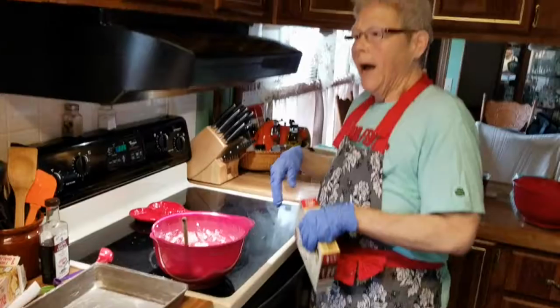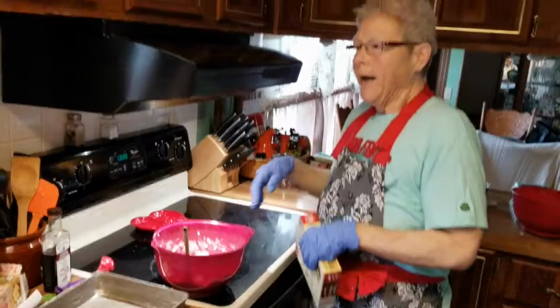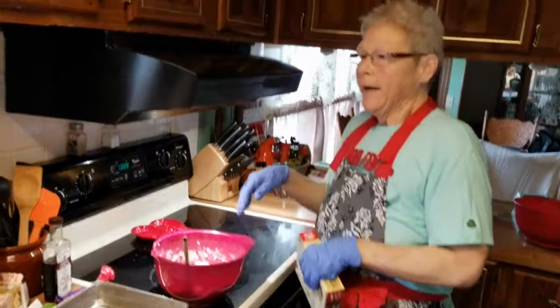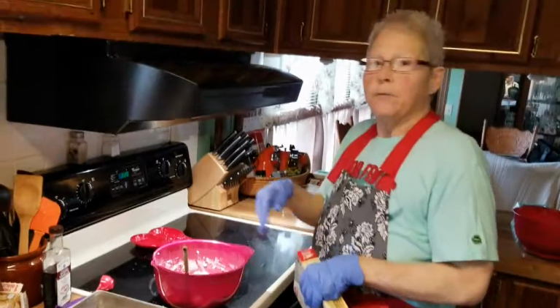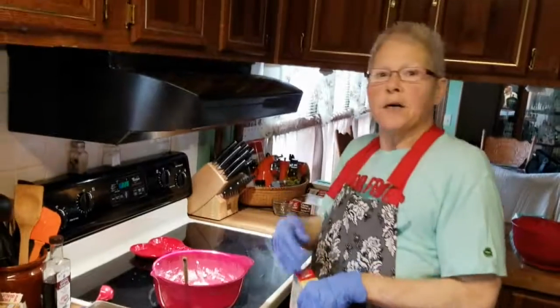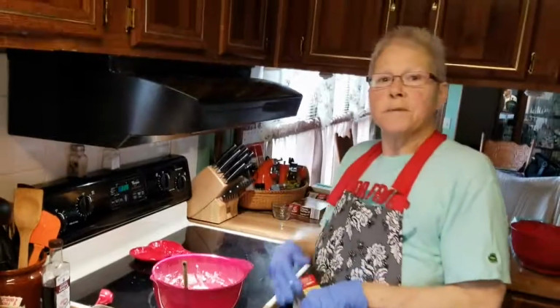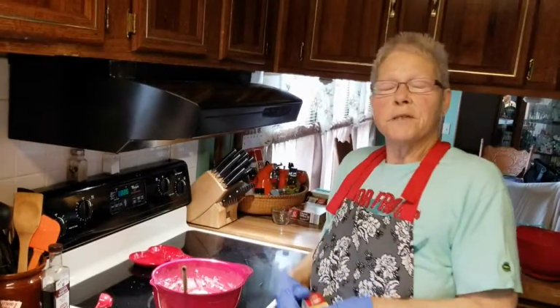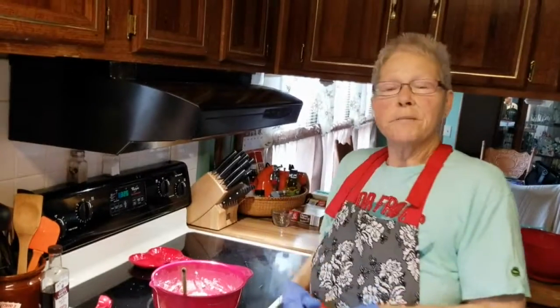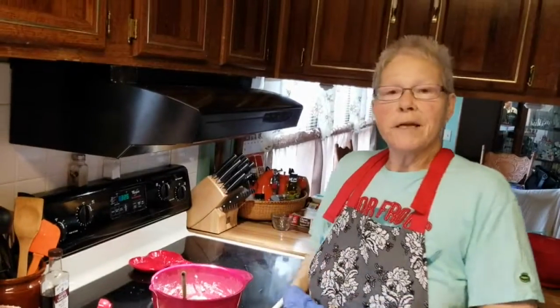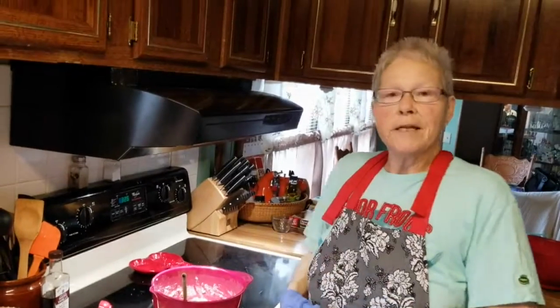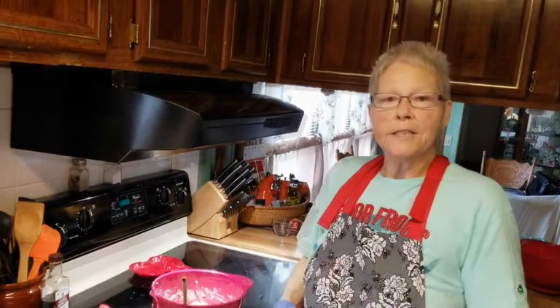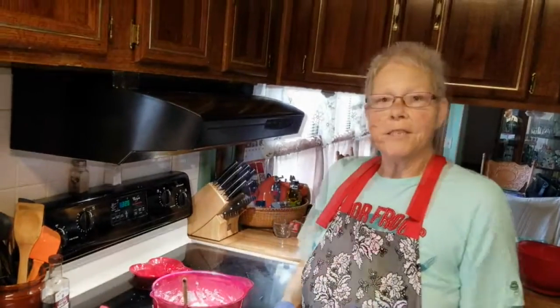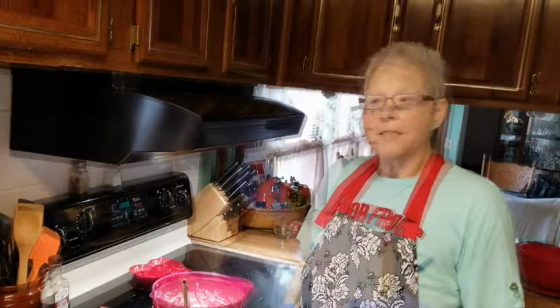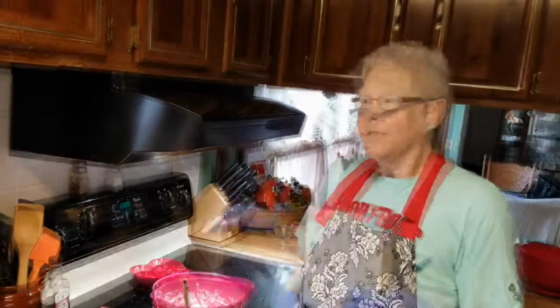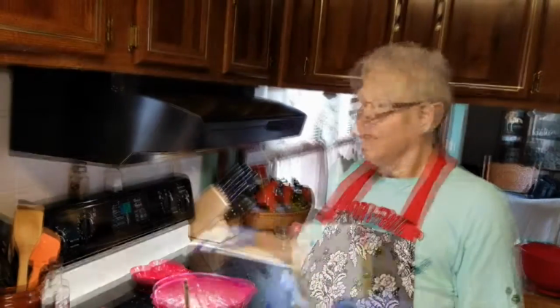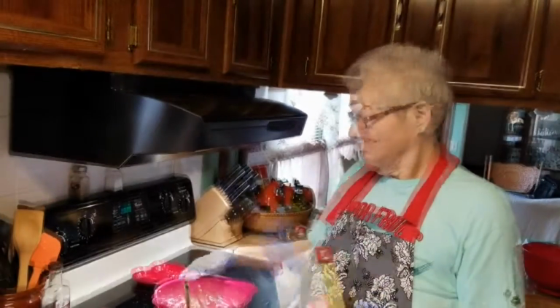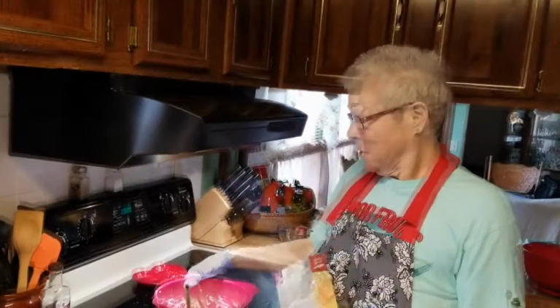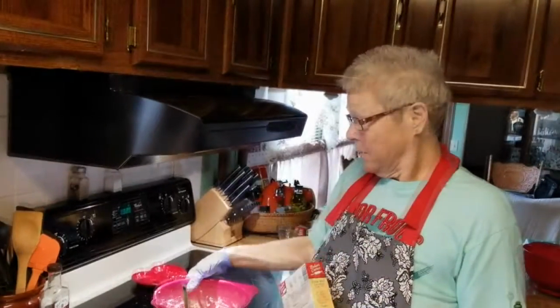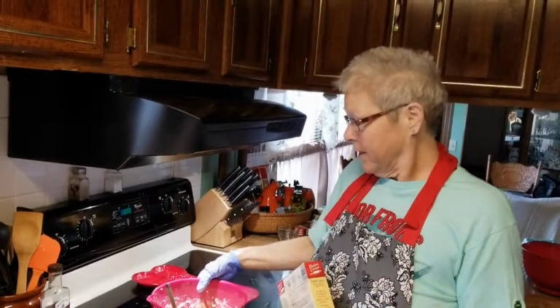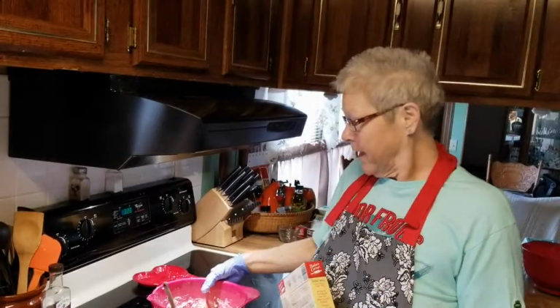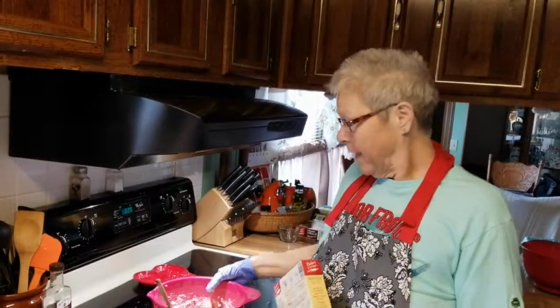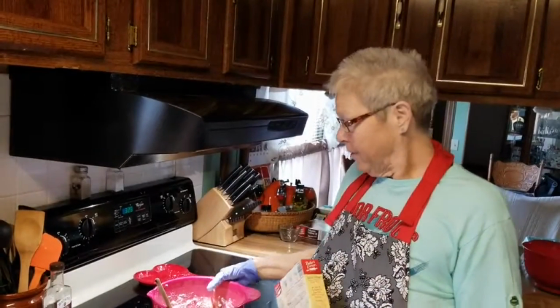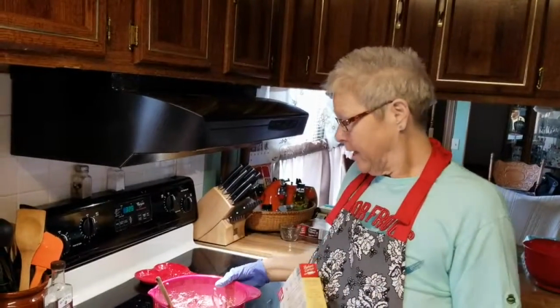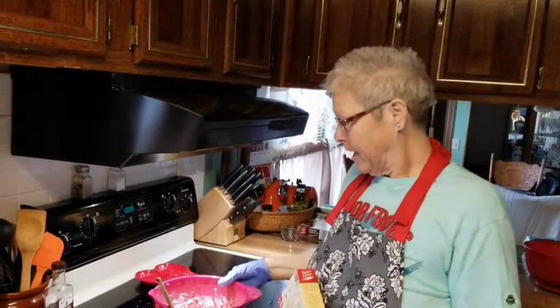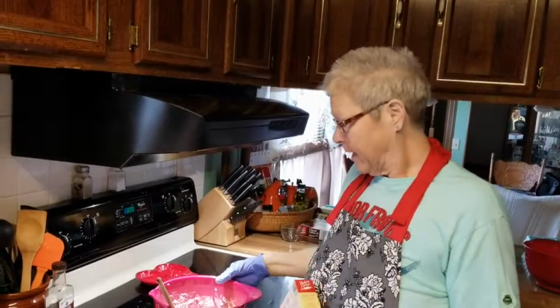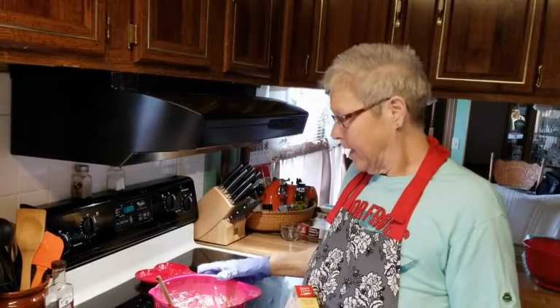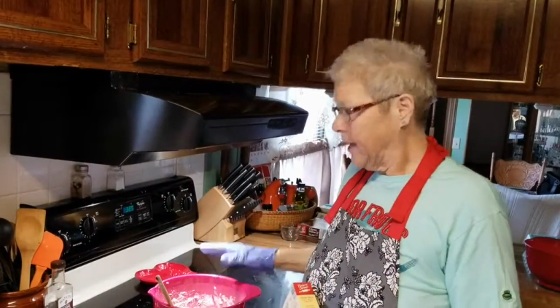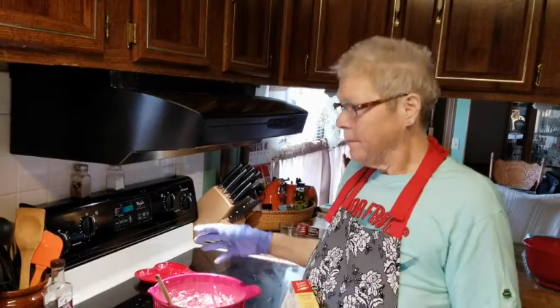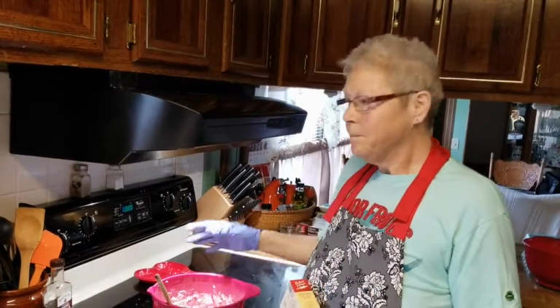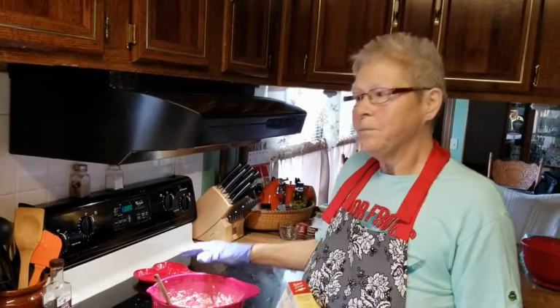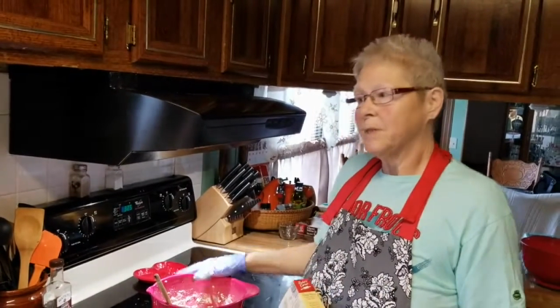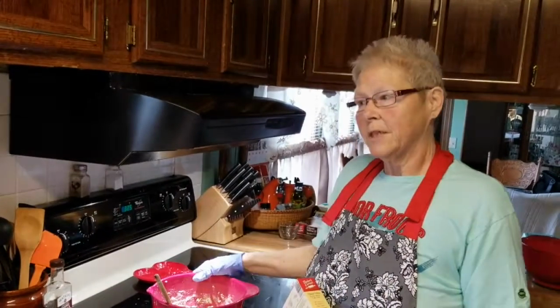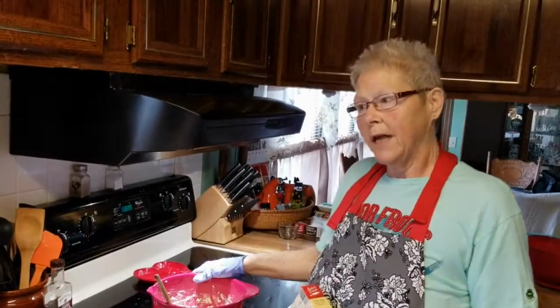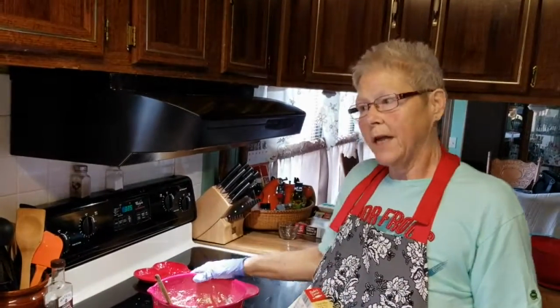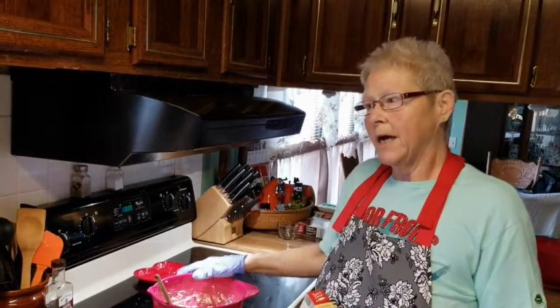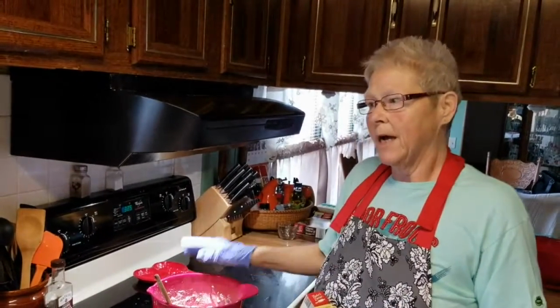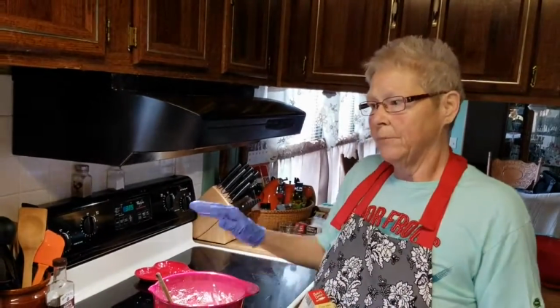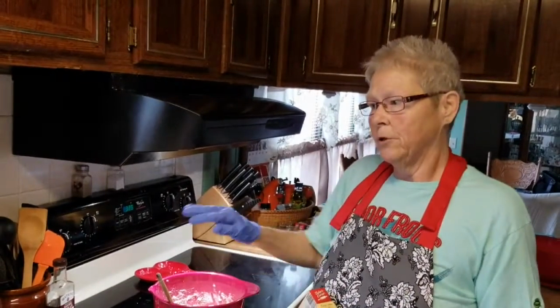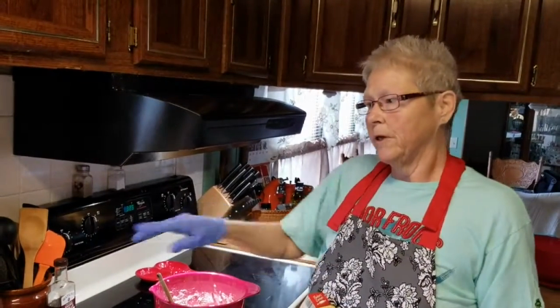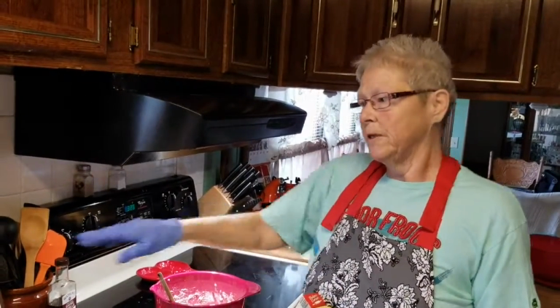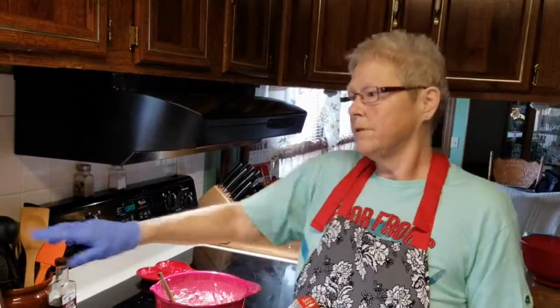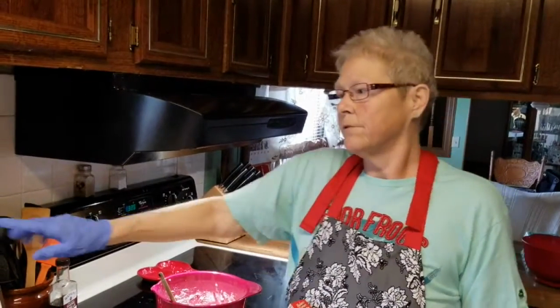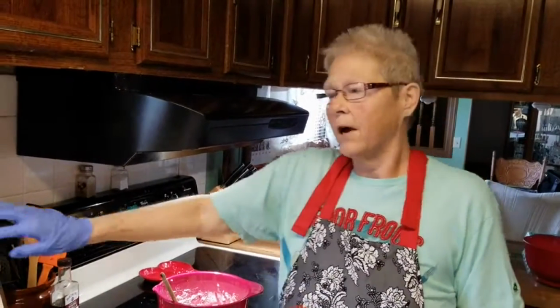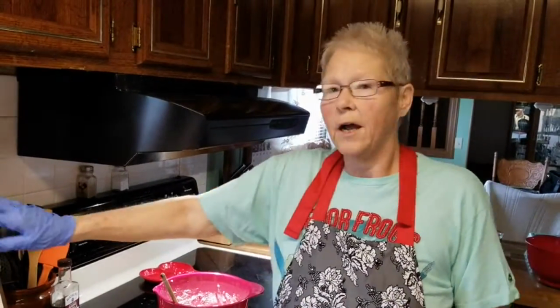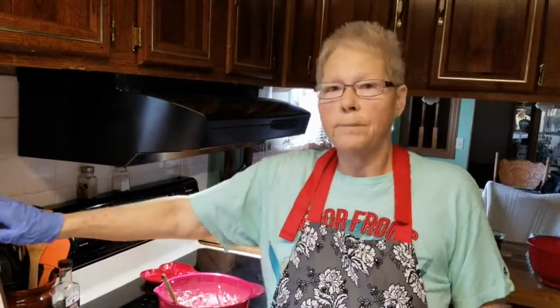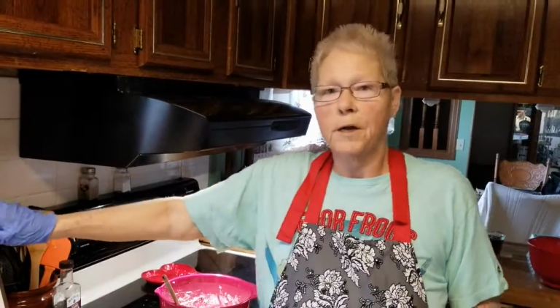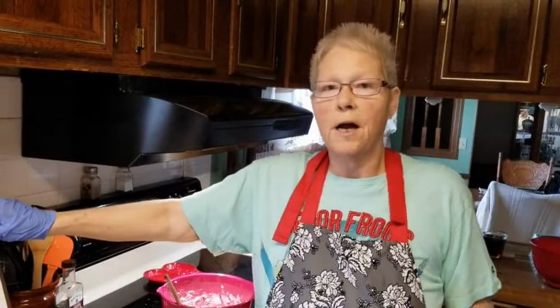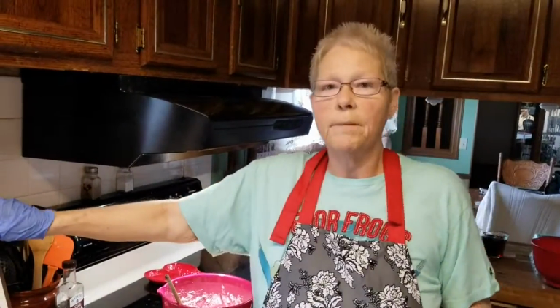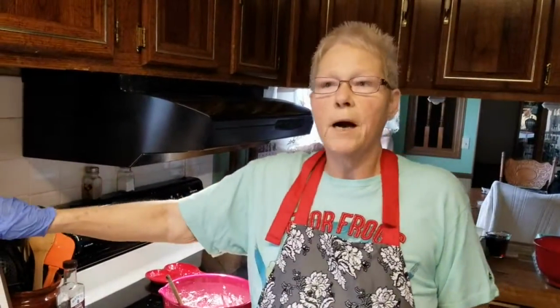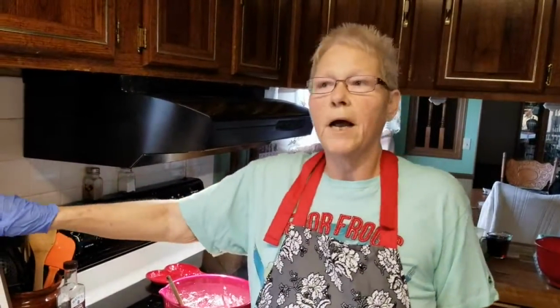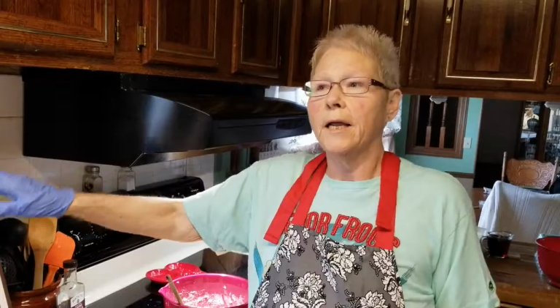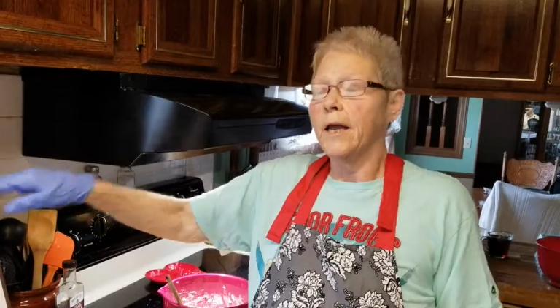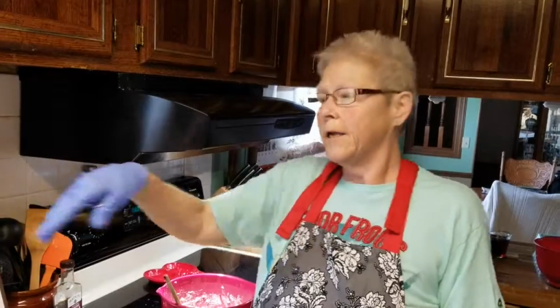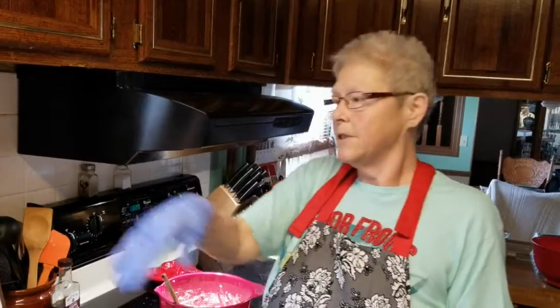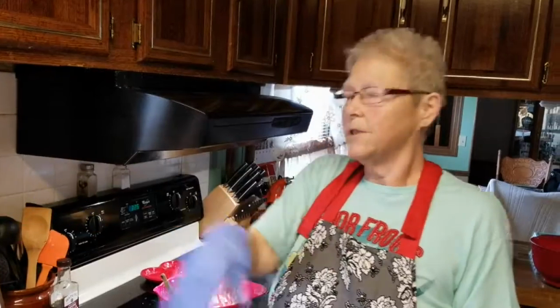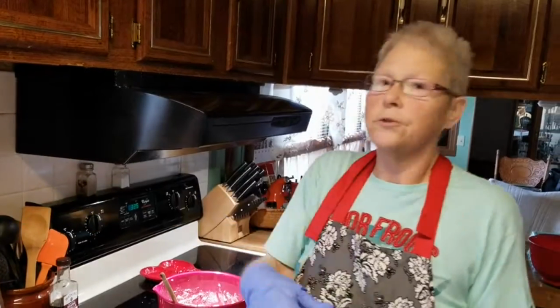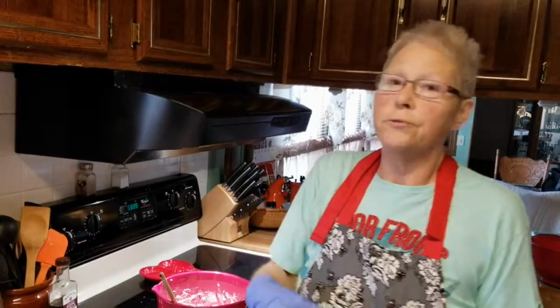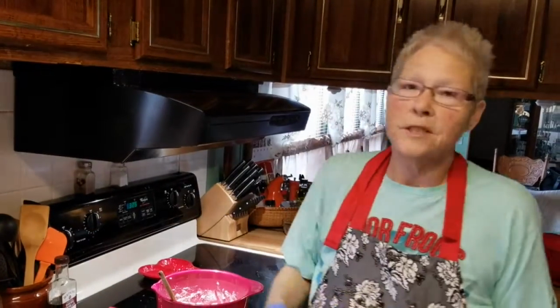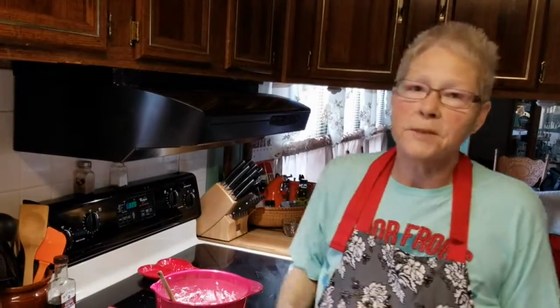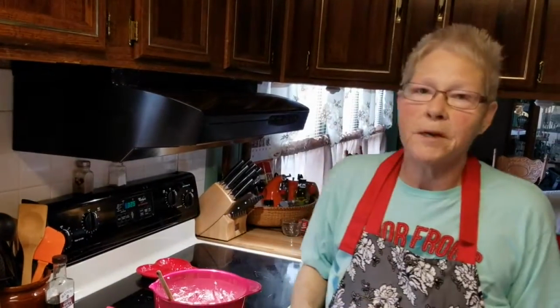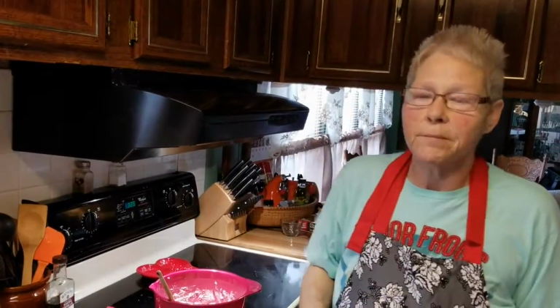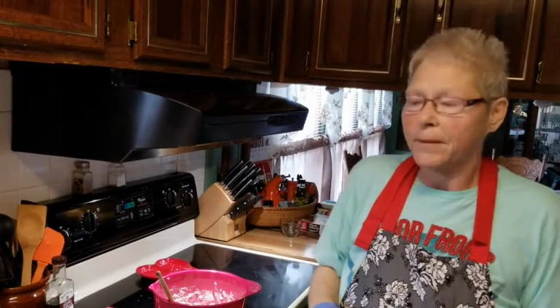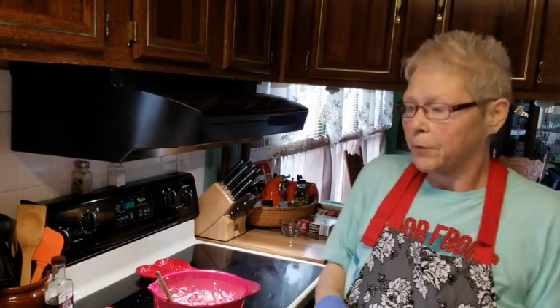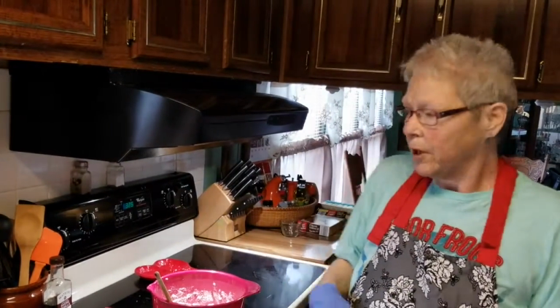Hi, welcome to my kitchen, cookingwithcaffy.com. Today I'm going to try a pecan pie cake. It's a new recipe in my book.